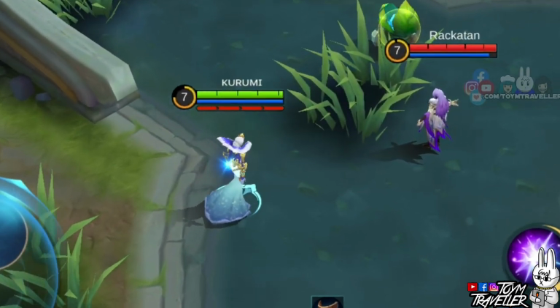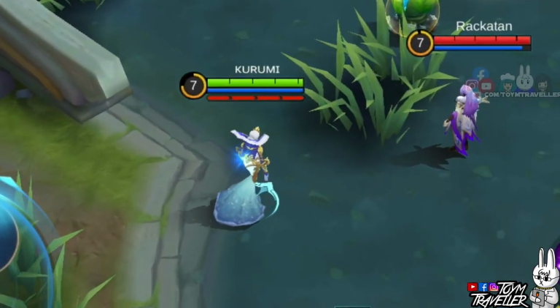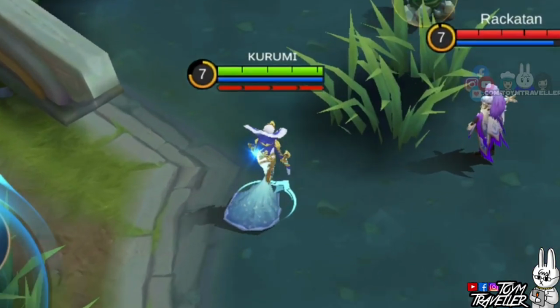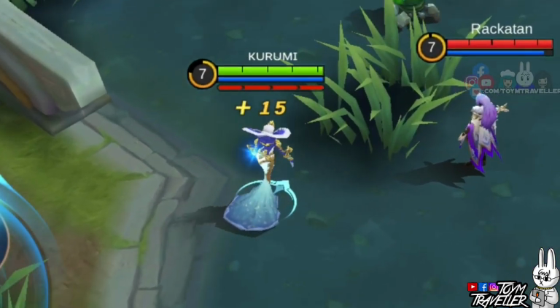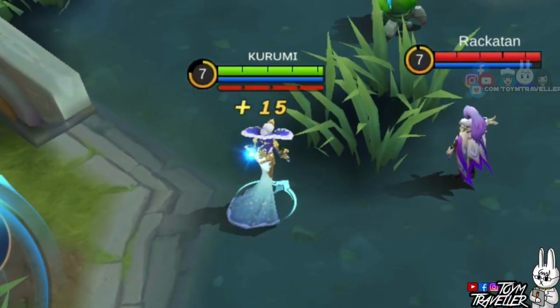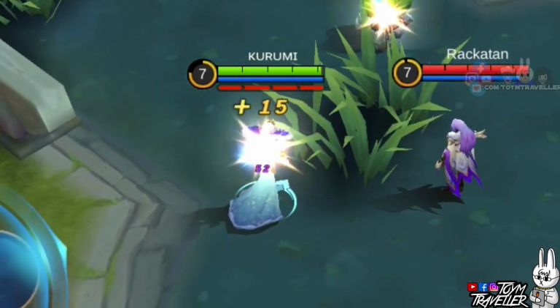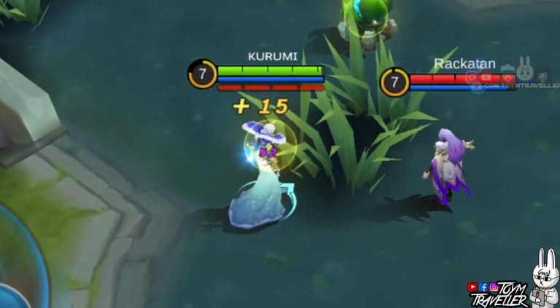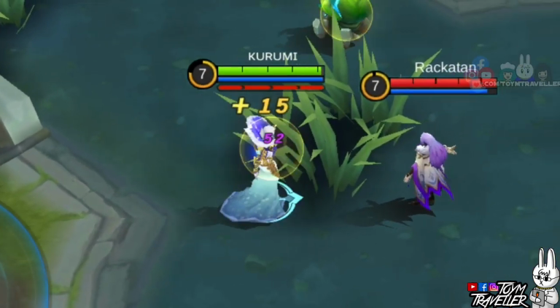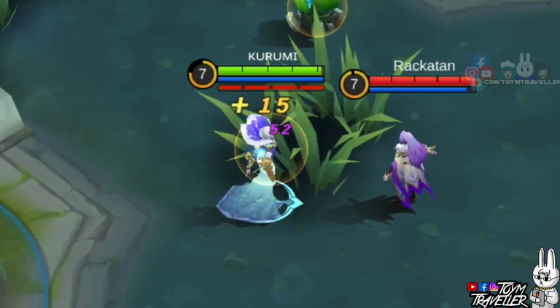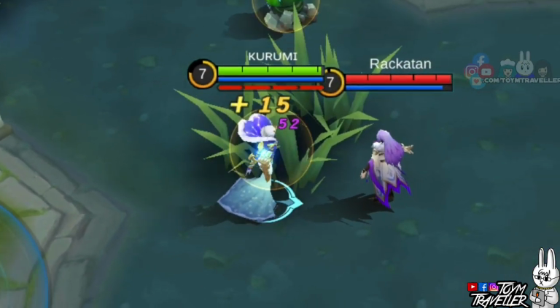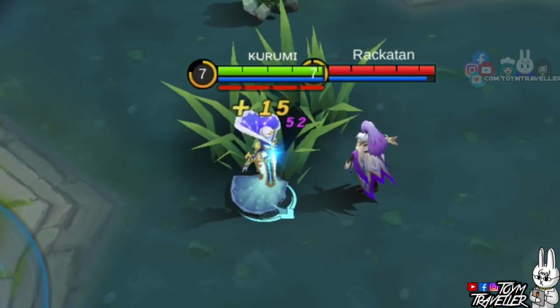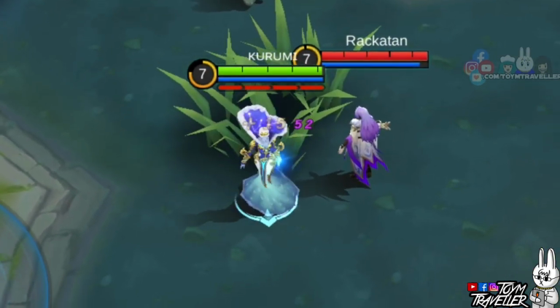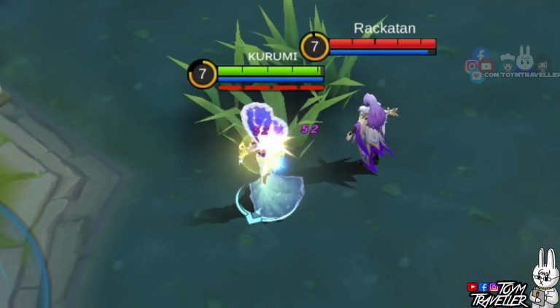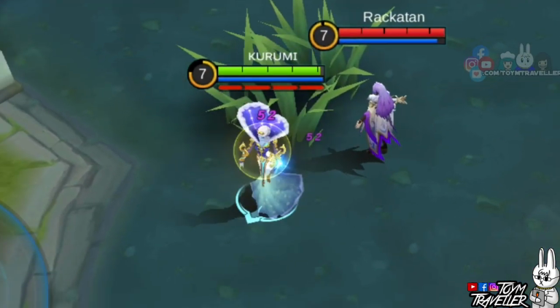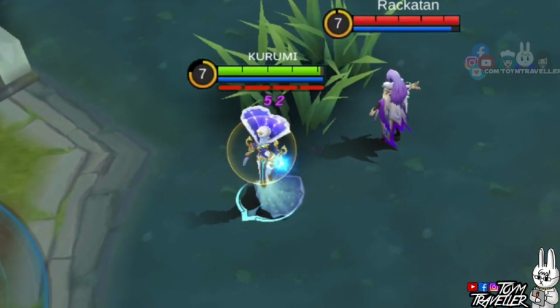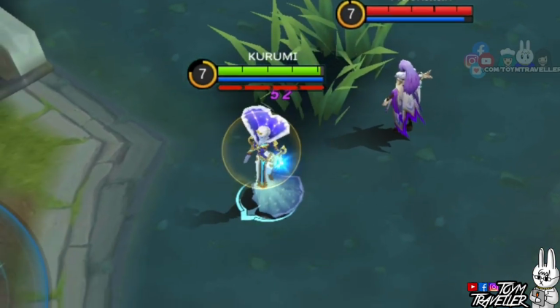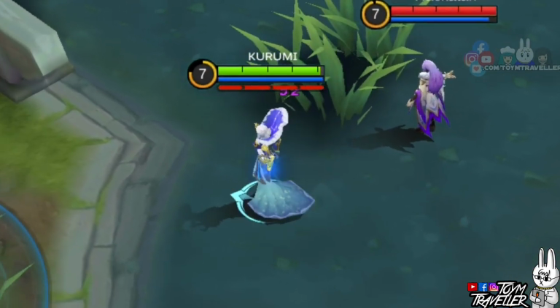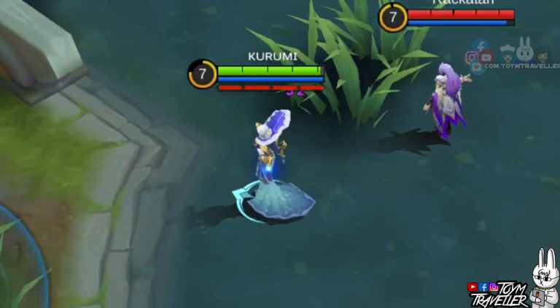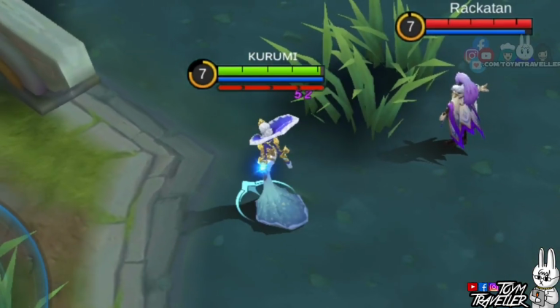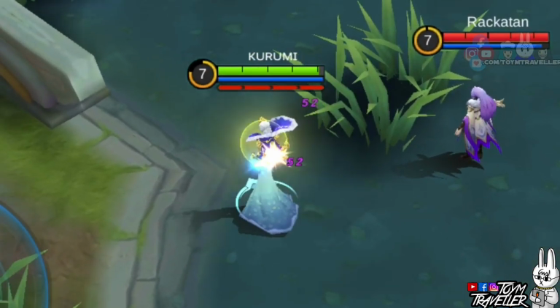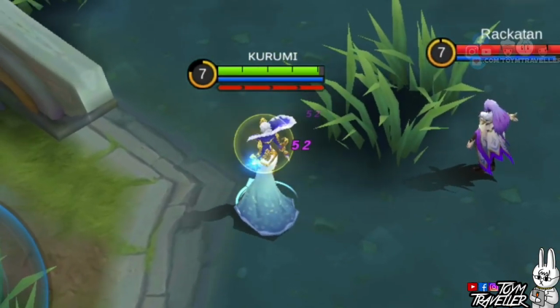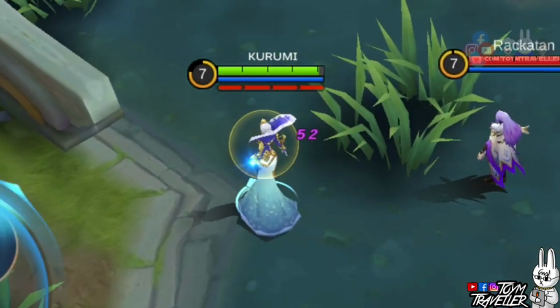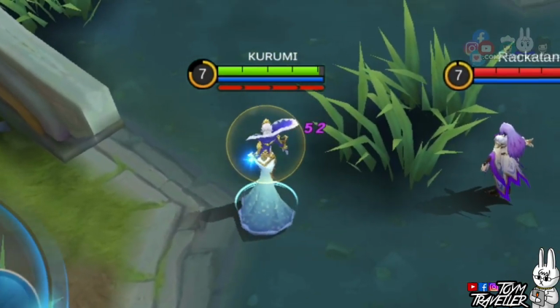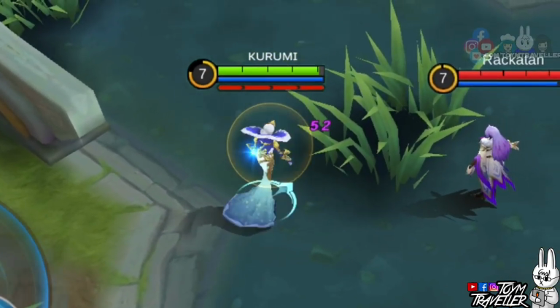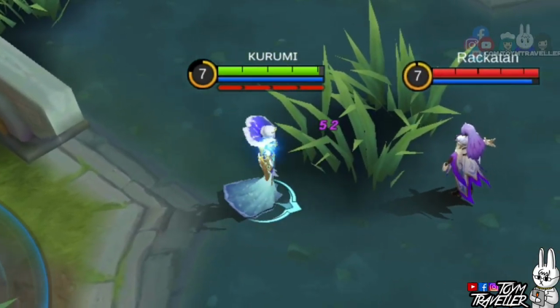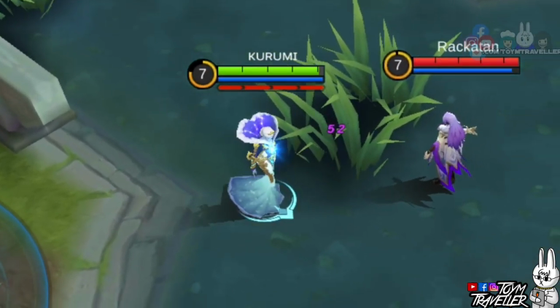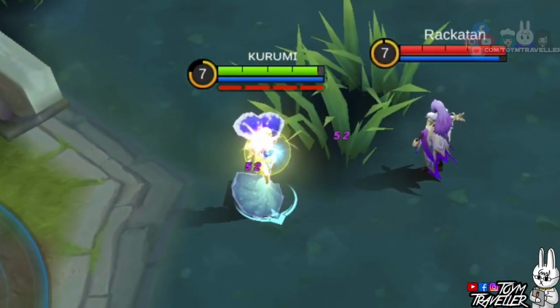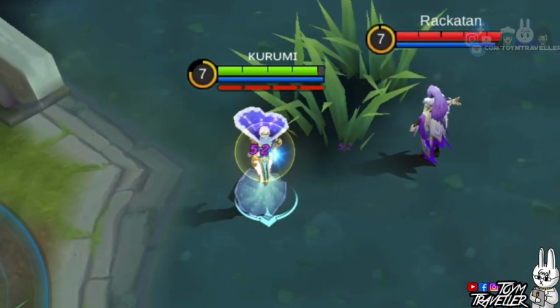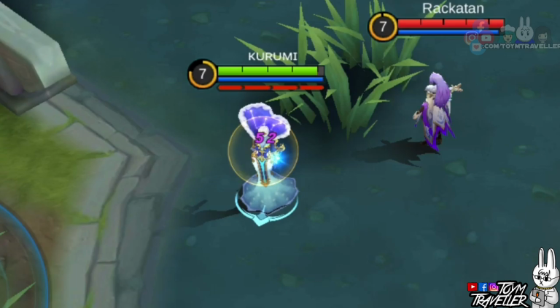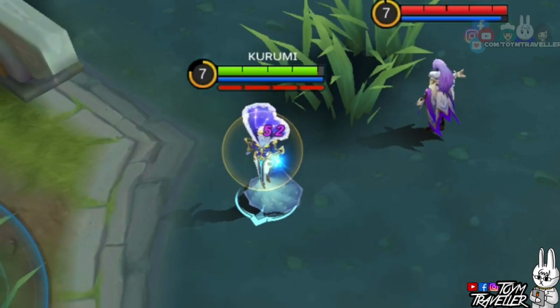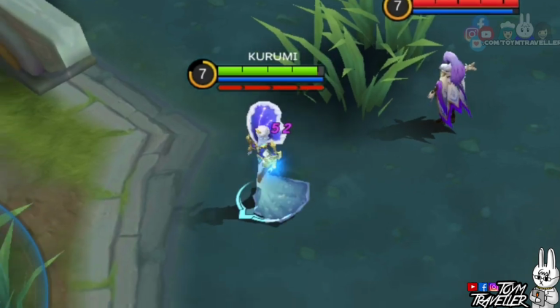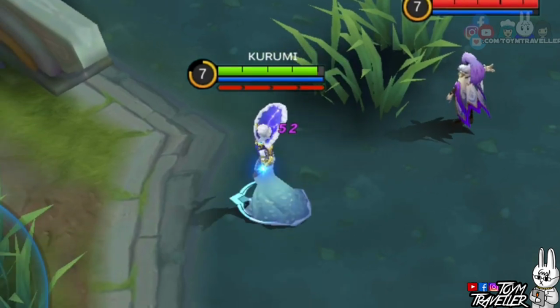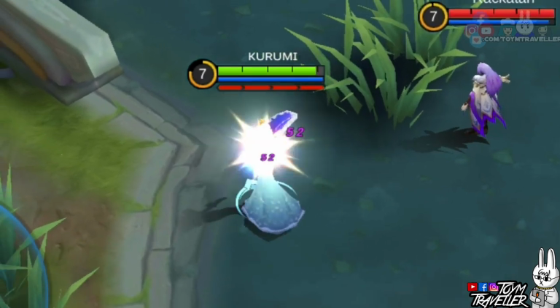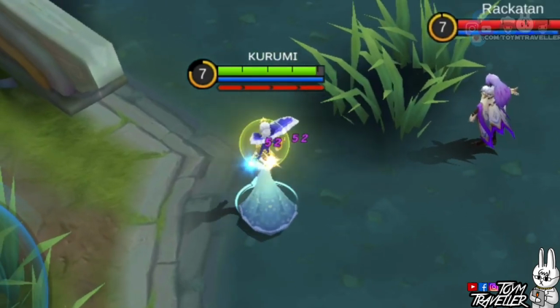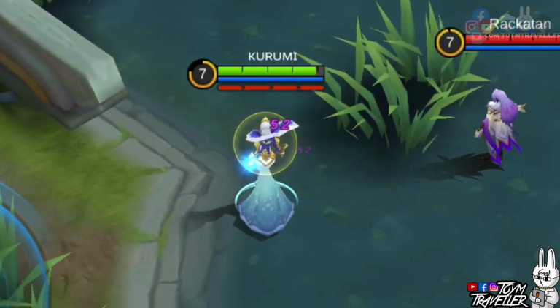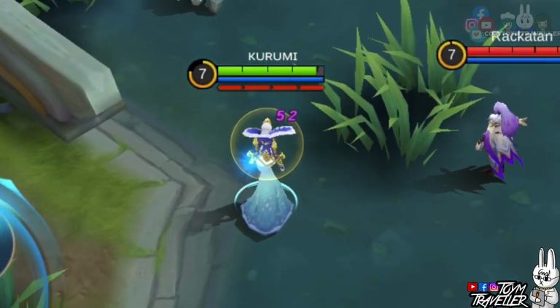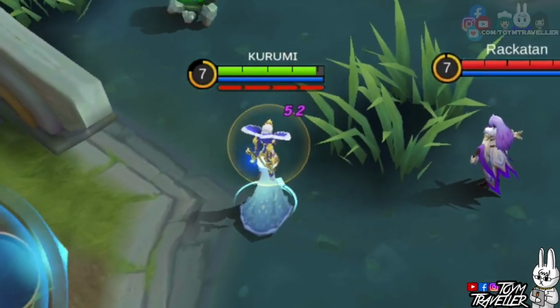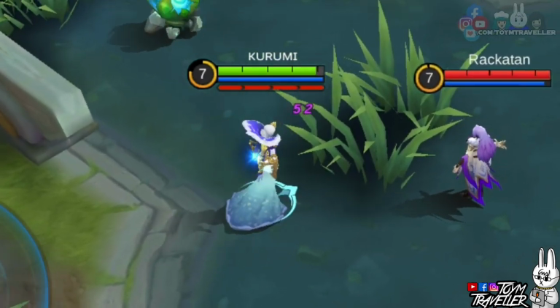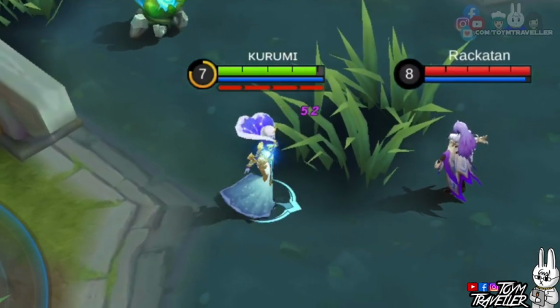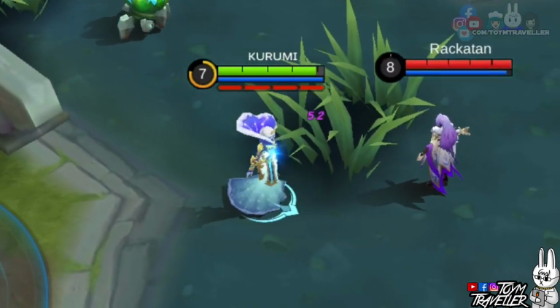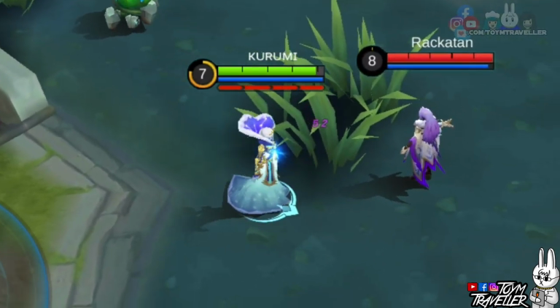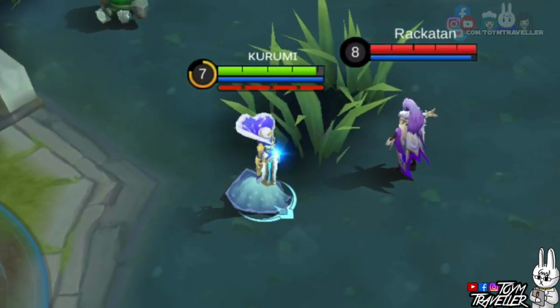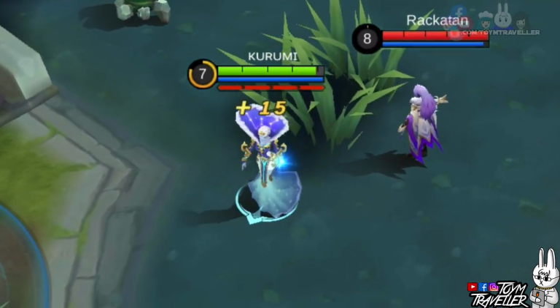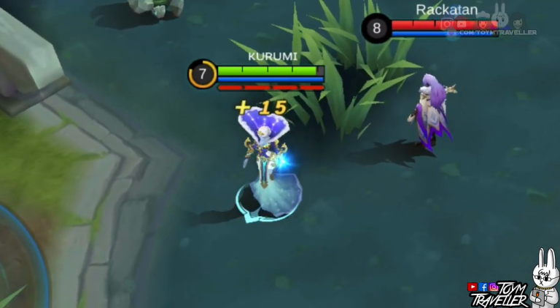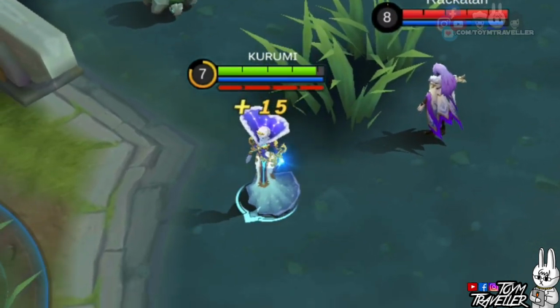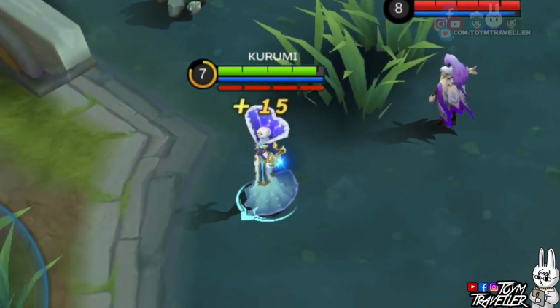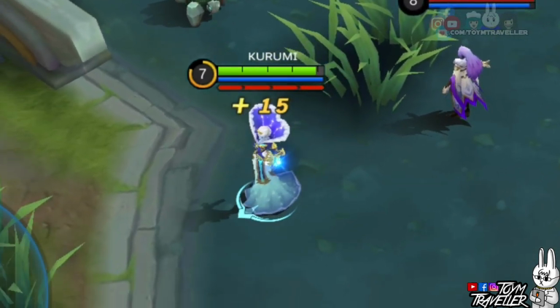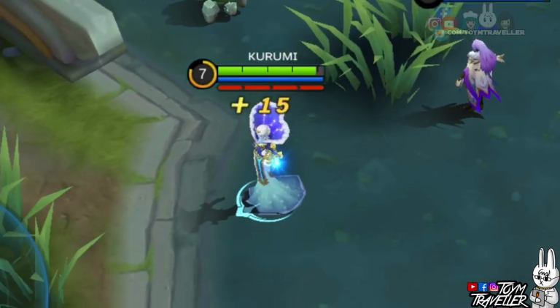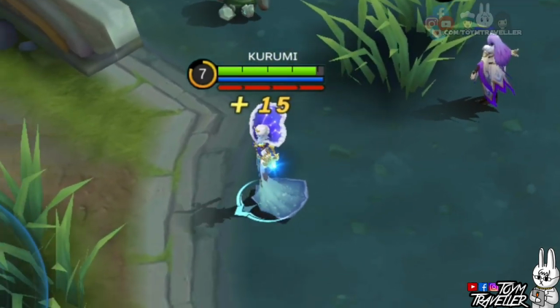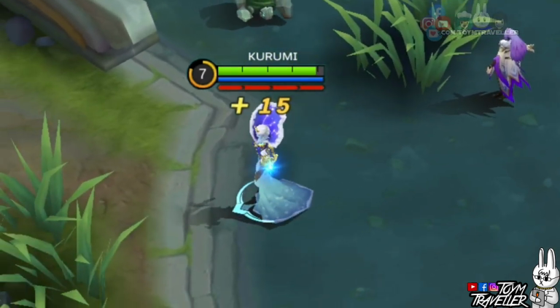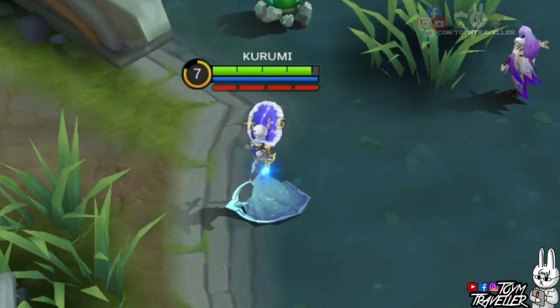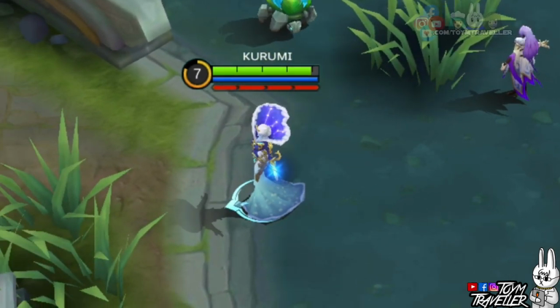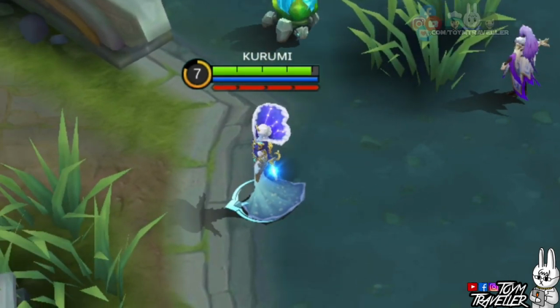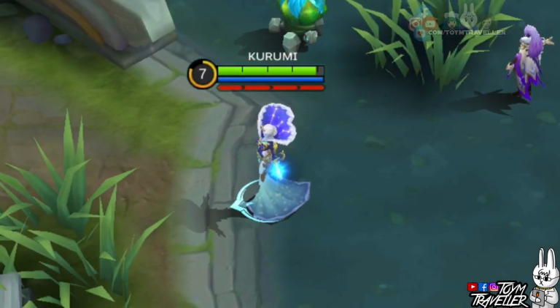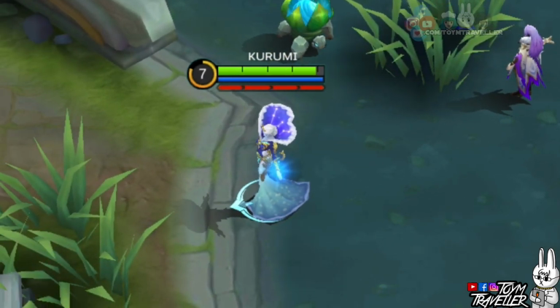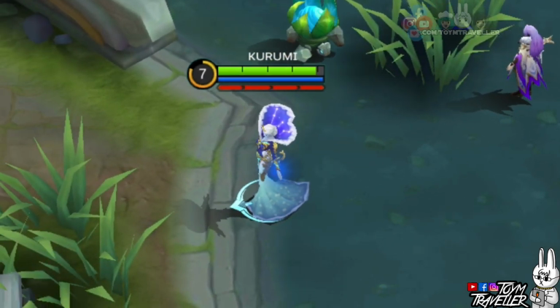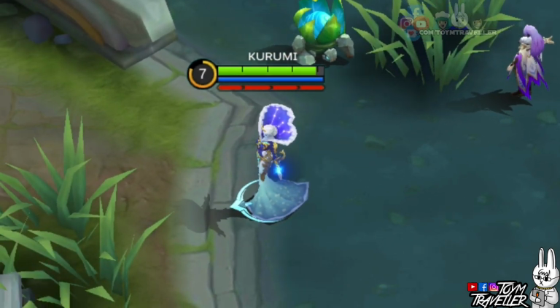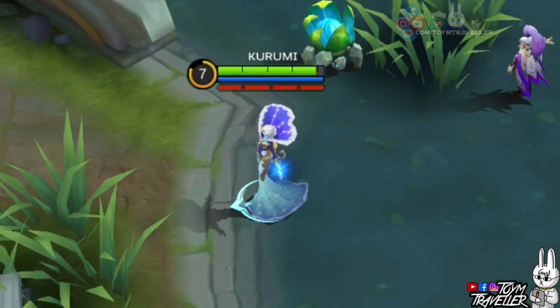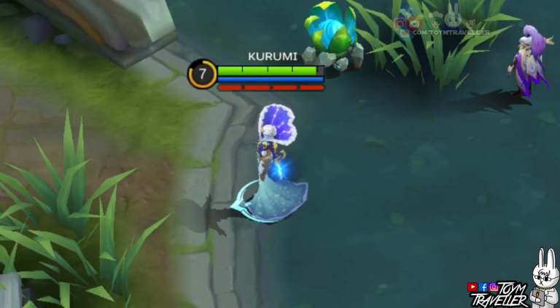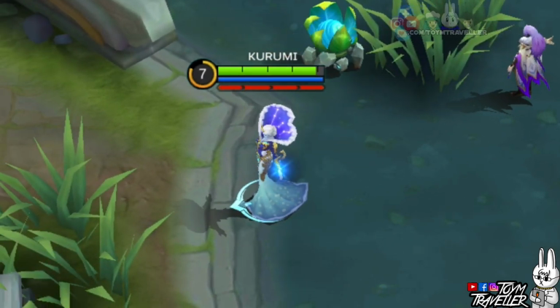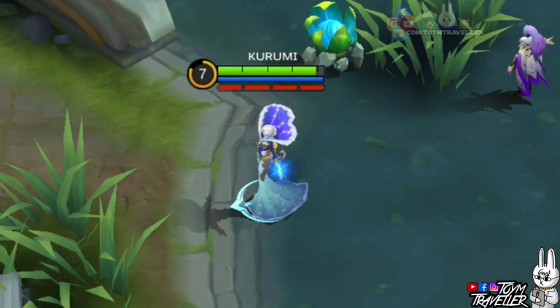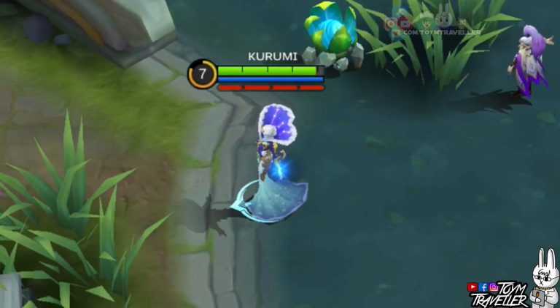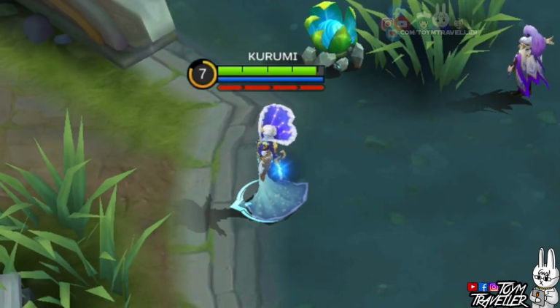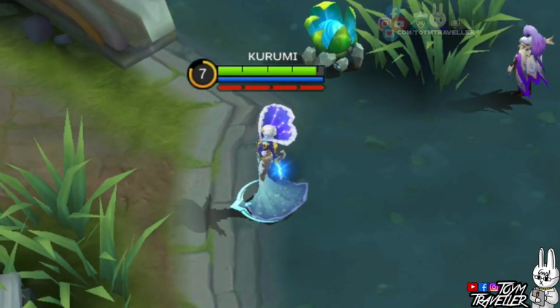Take note that when you cast this skill inside a bush, the yin-yang circle will not be visible. So if you step on the second skill of an enemy Luo Yi, you will be receiving the continuous damage without knowing what's hitting you.